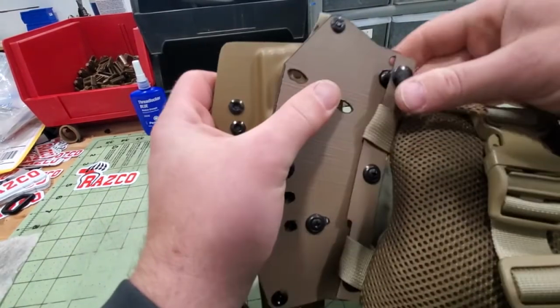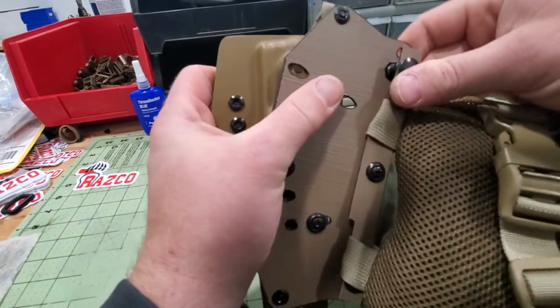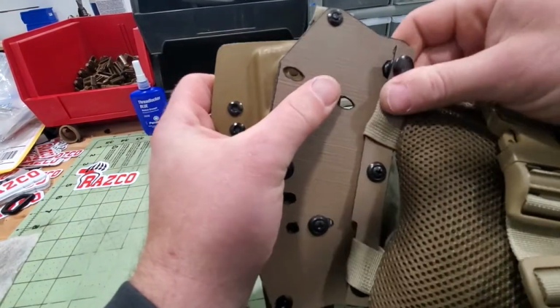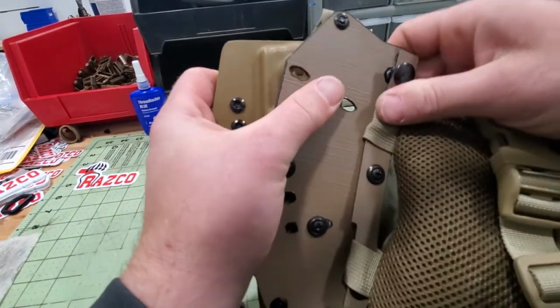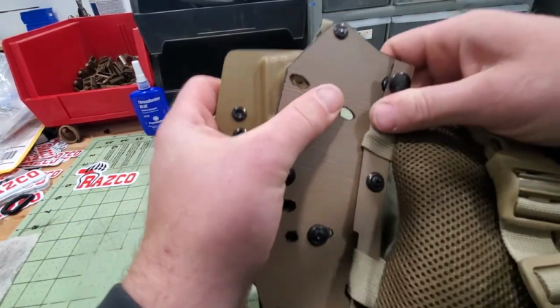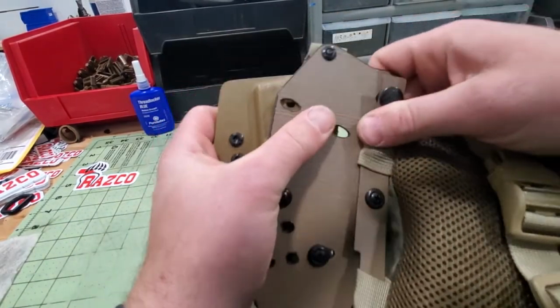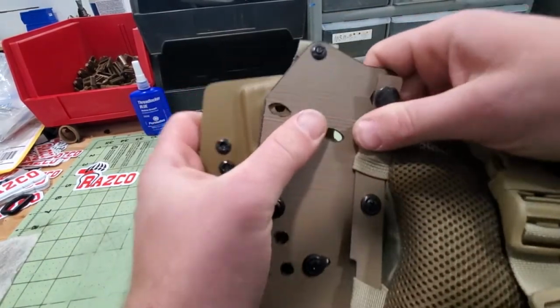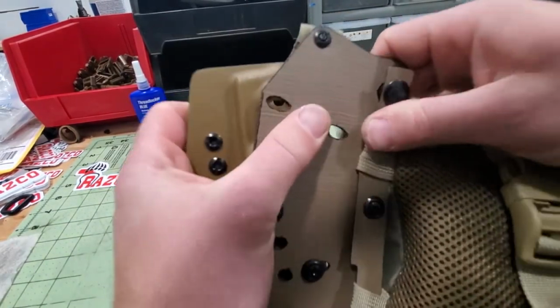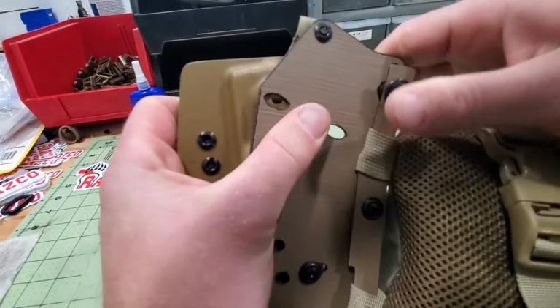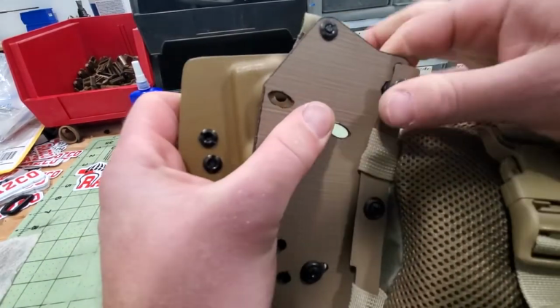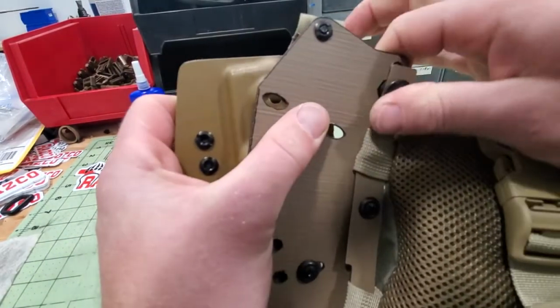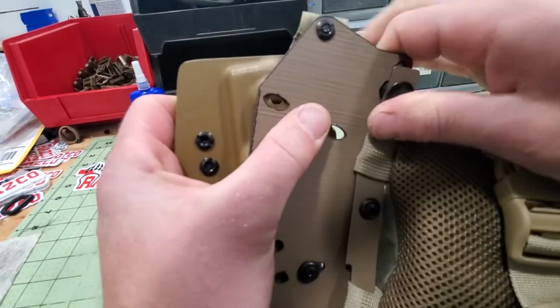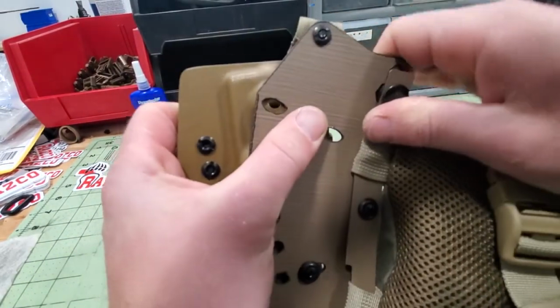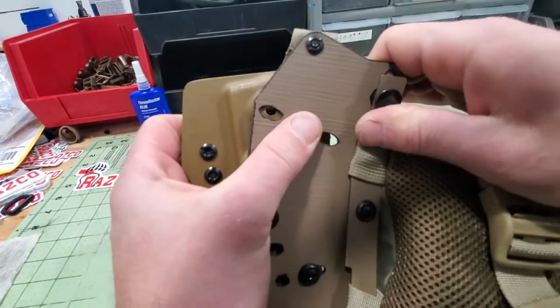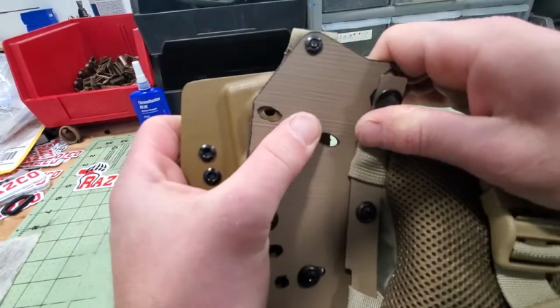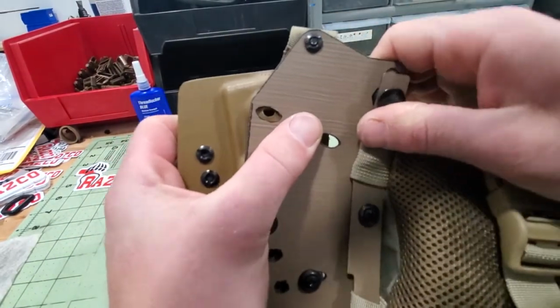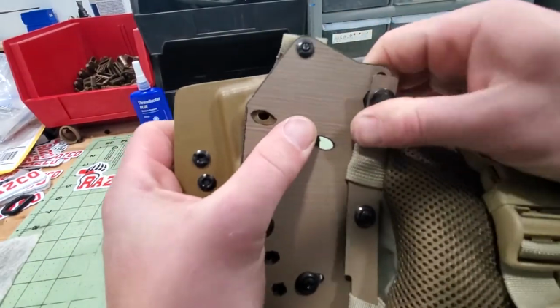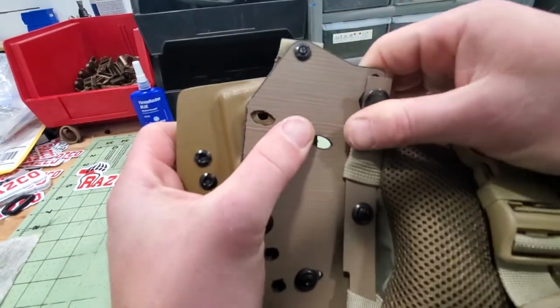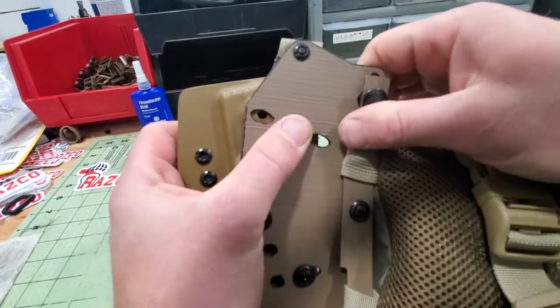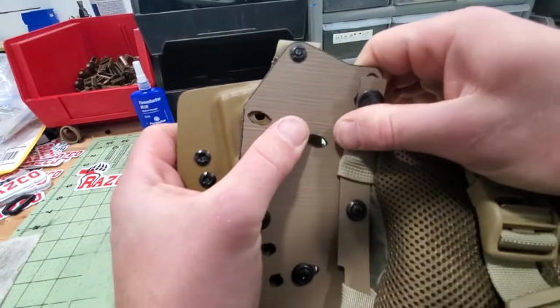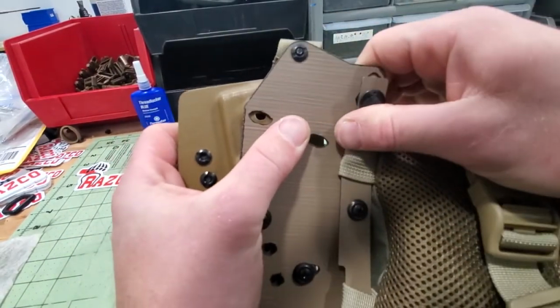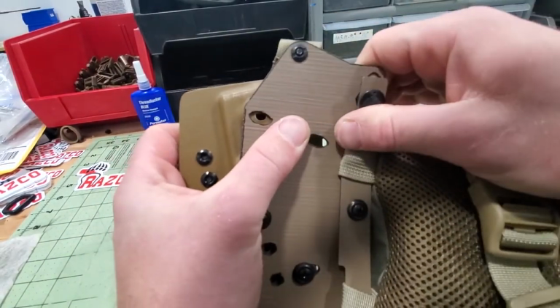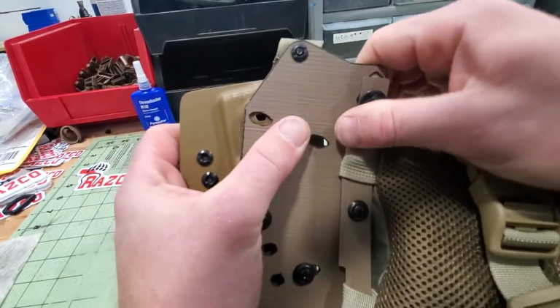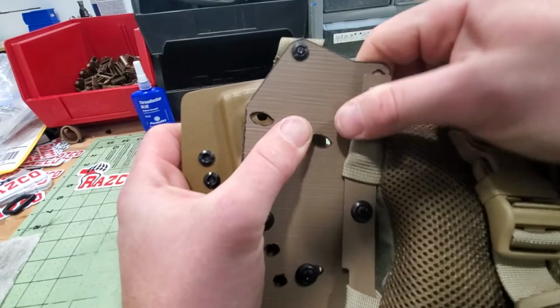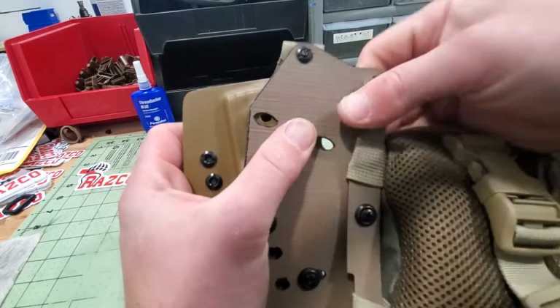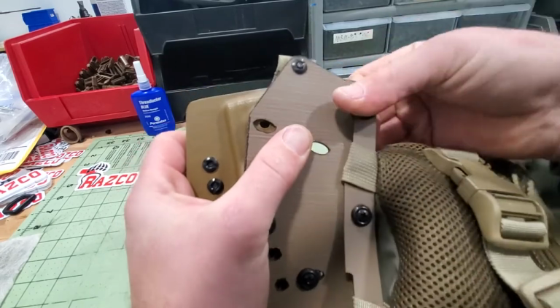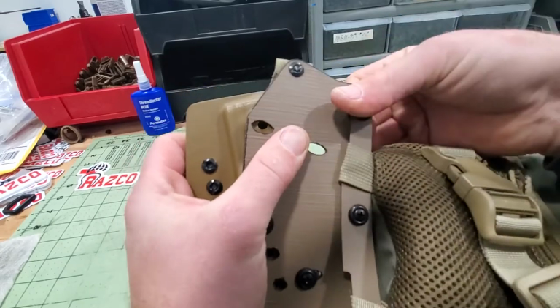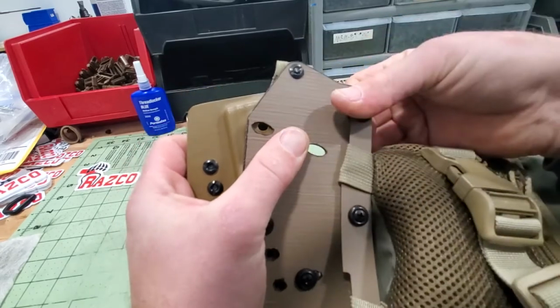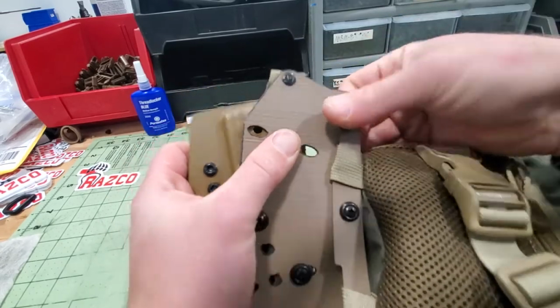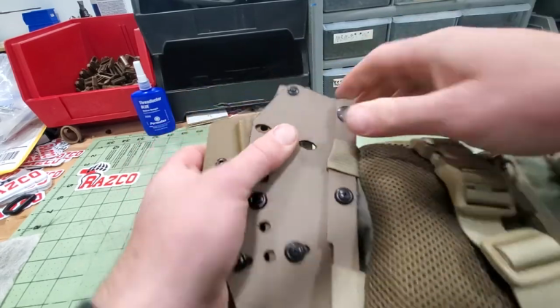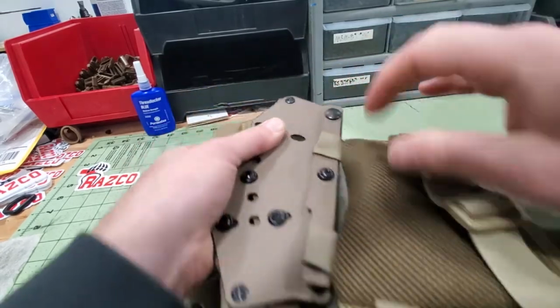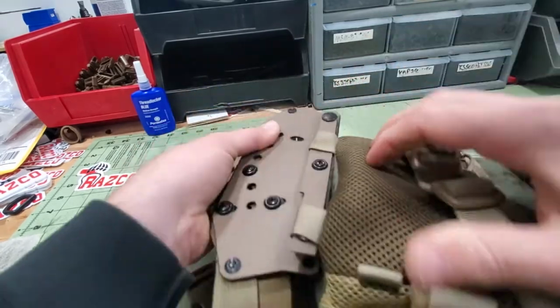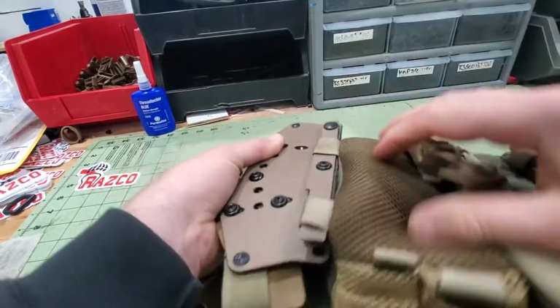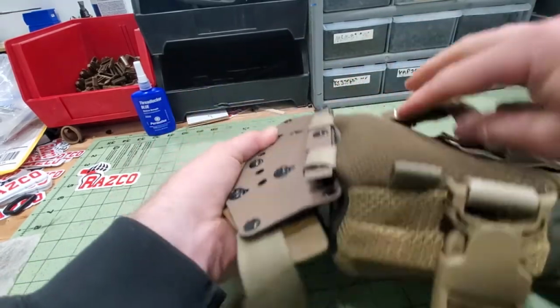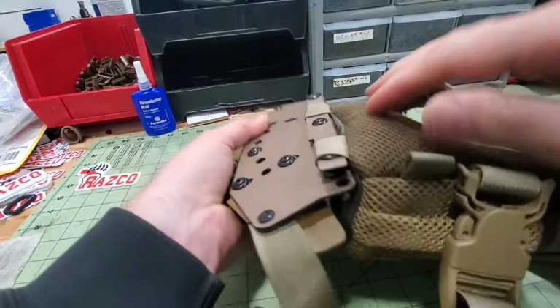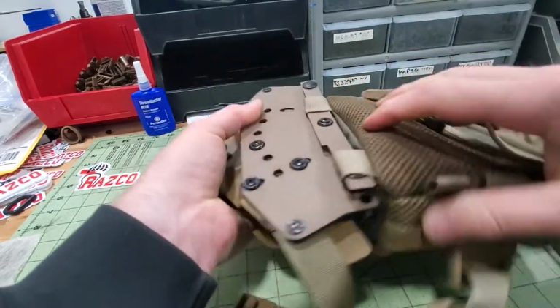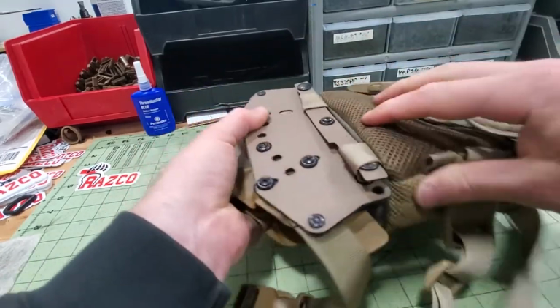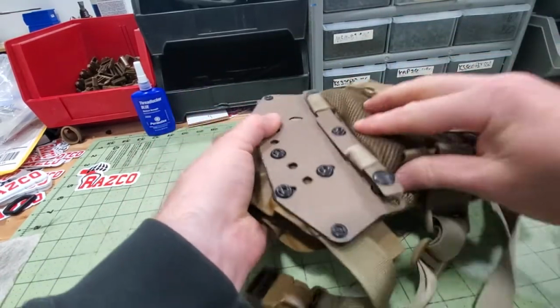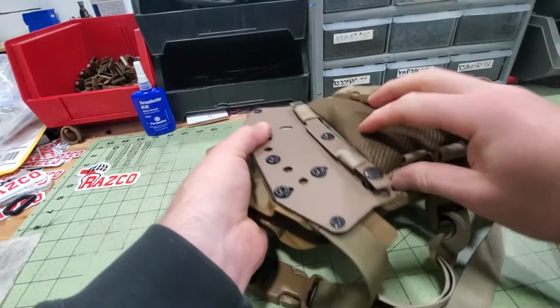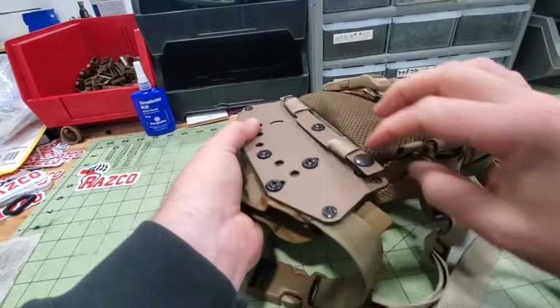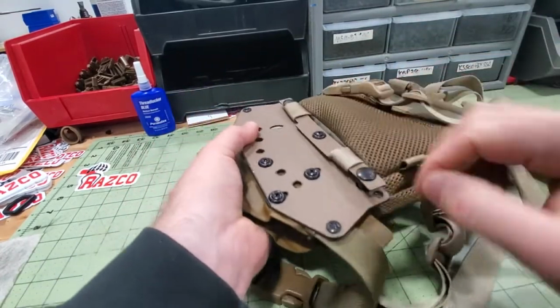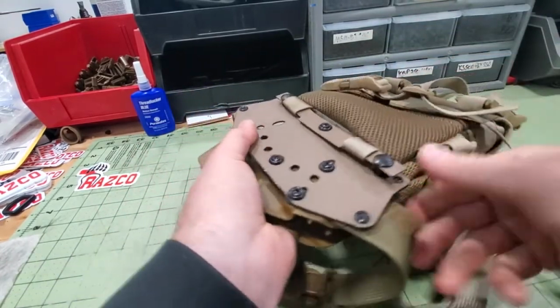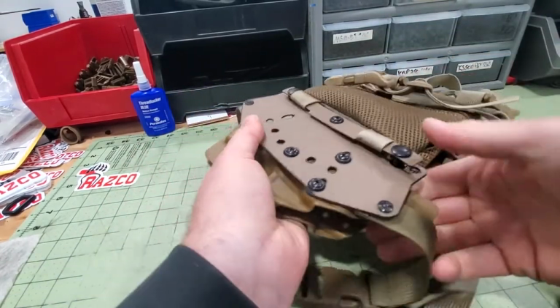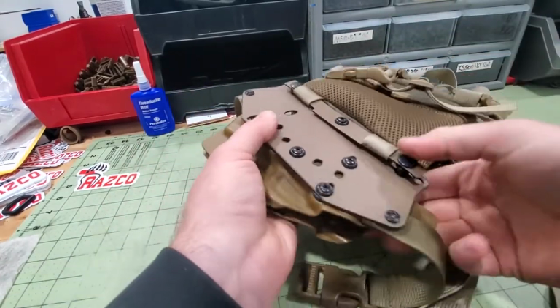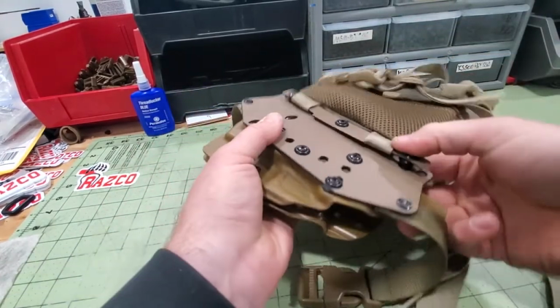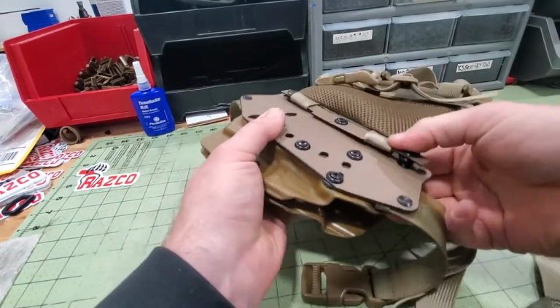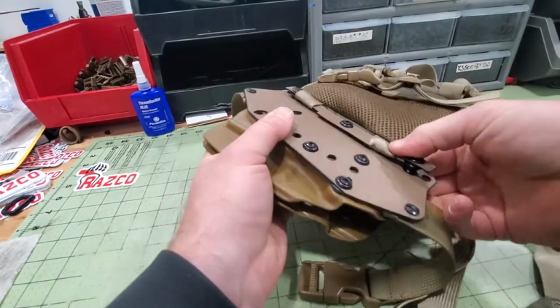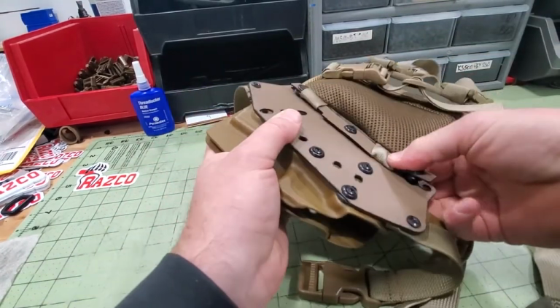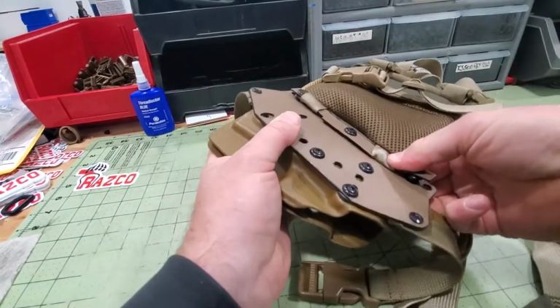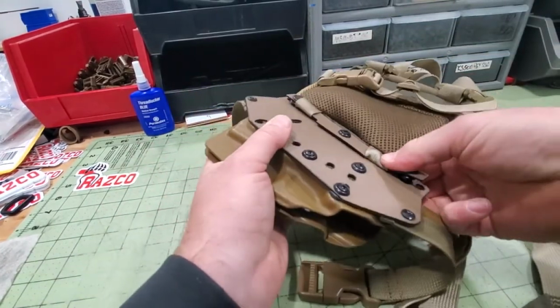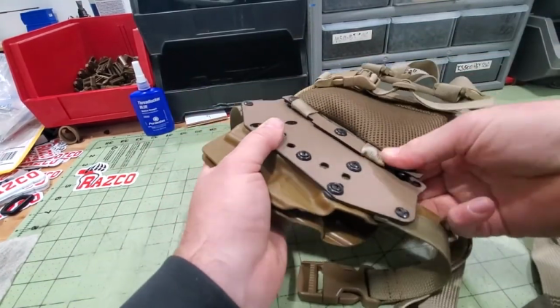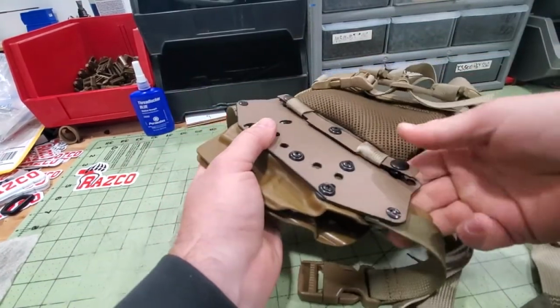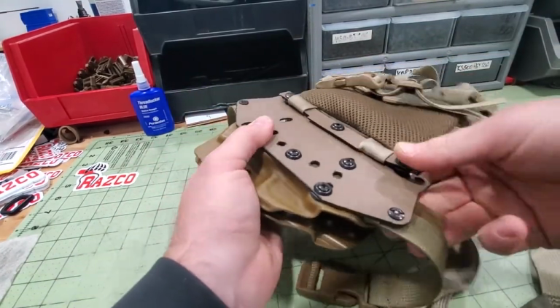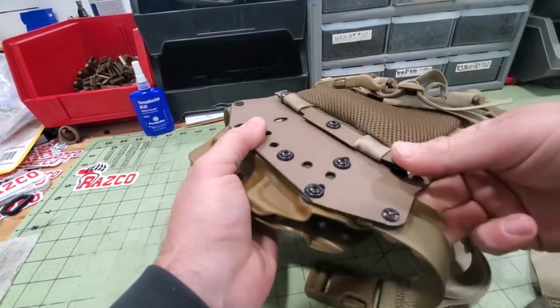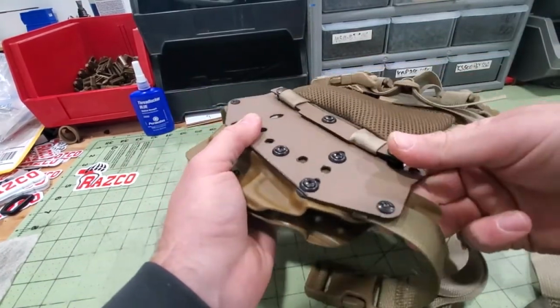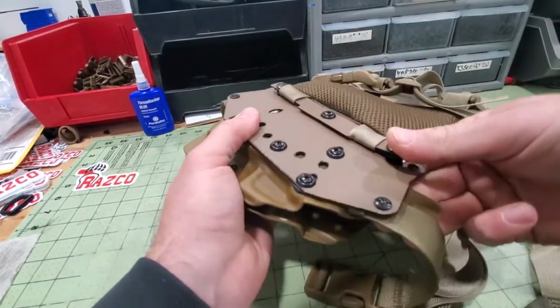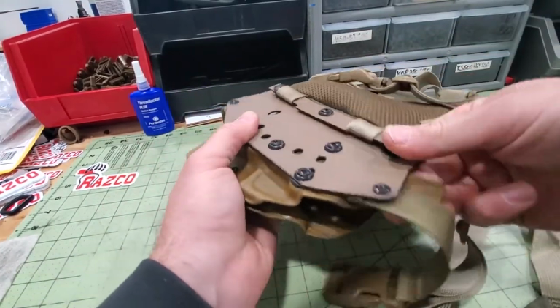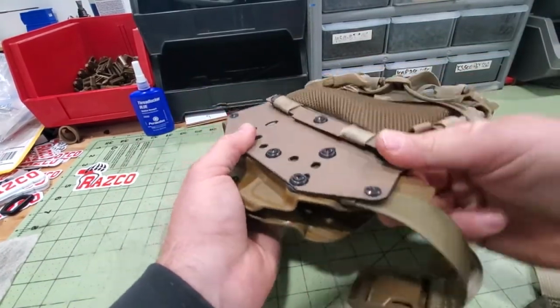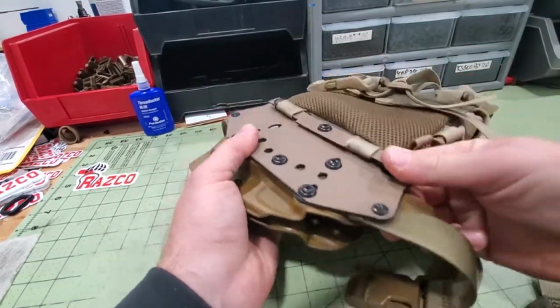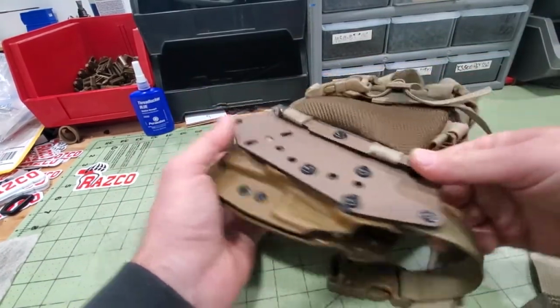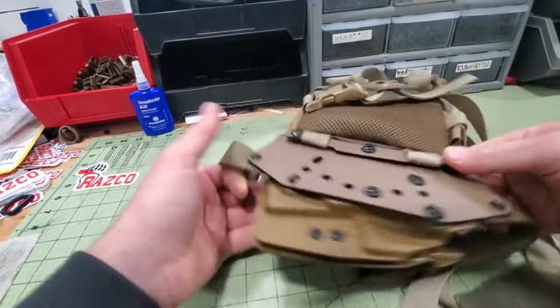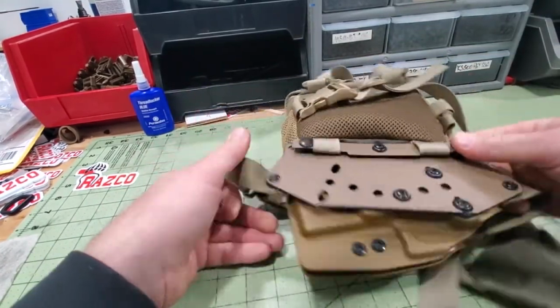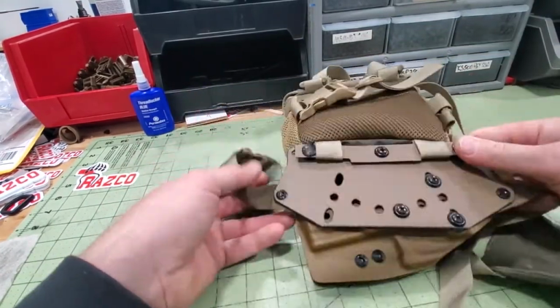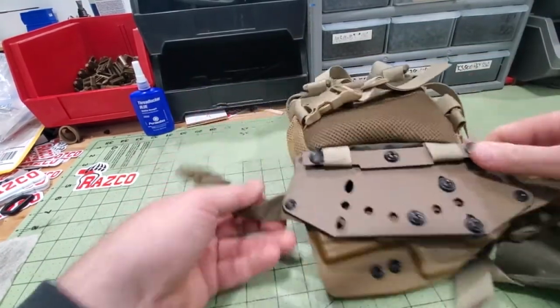Then these snap closed — start this way, snap it closed, same thing here, start on that side, snap it closed.